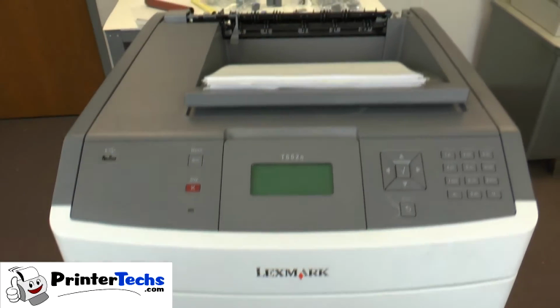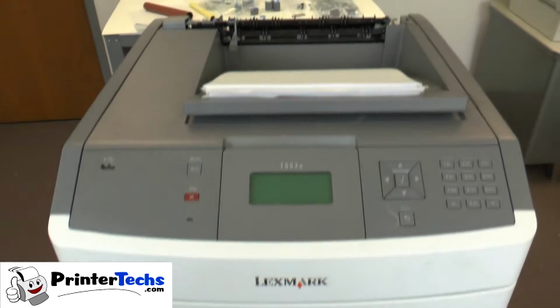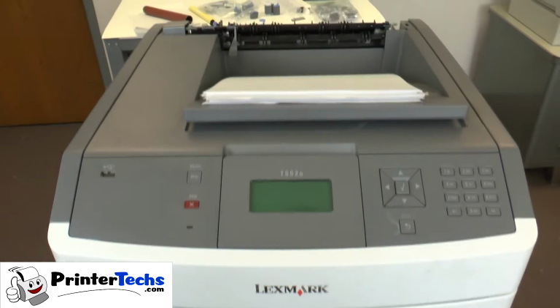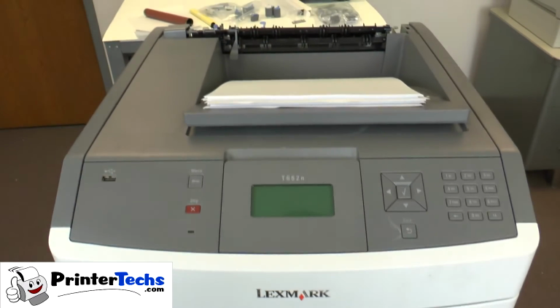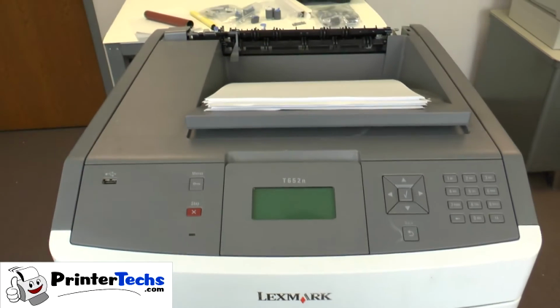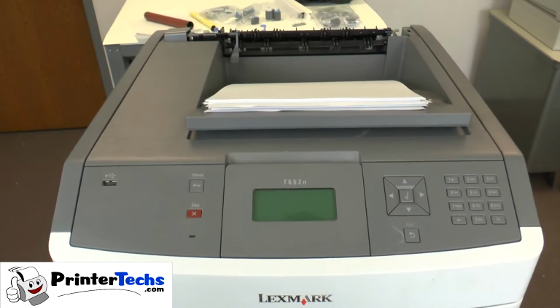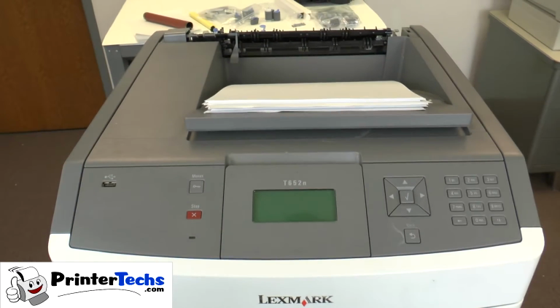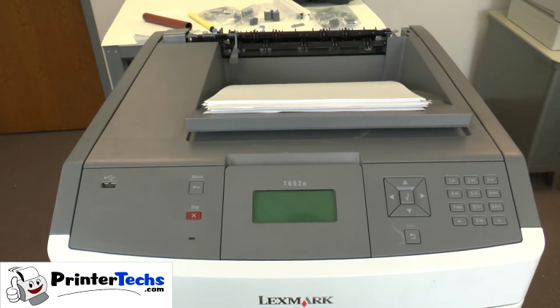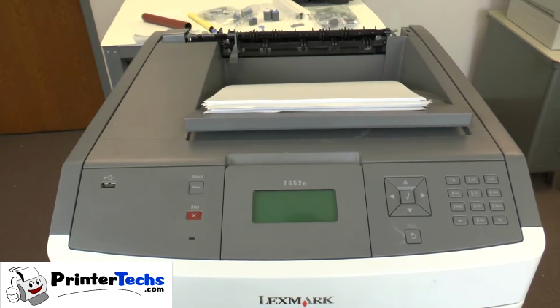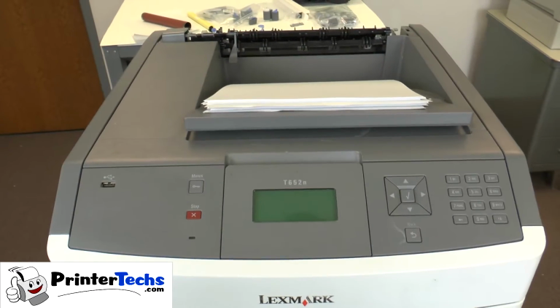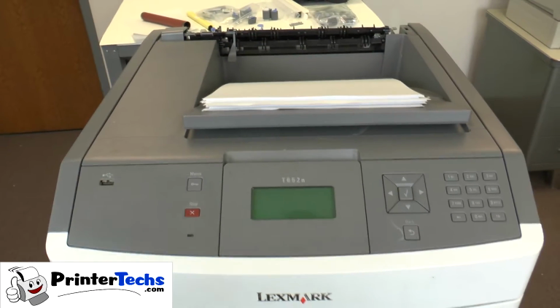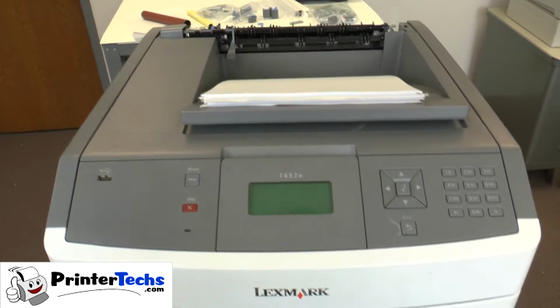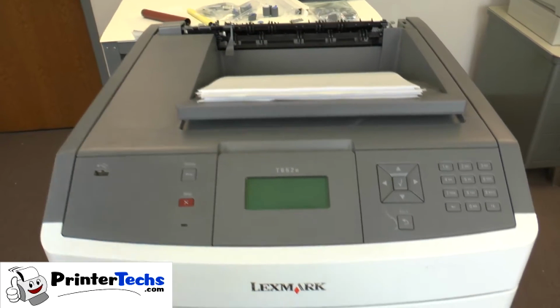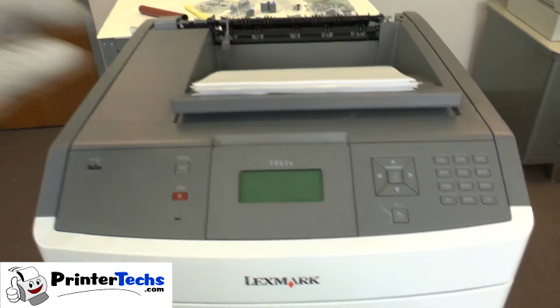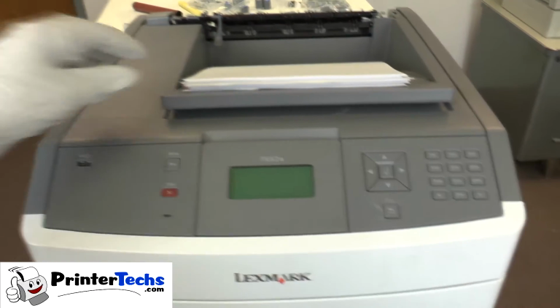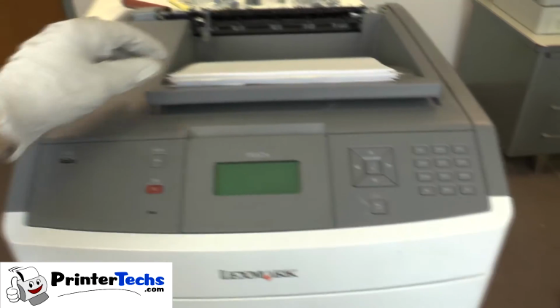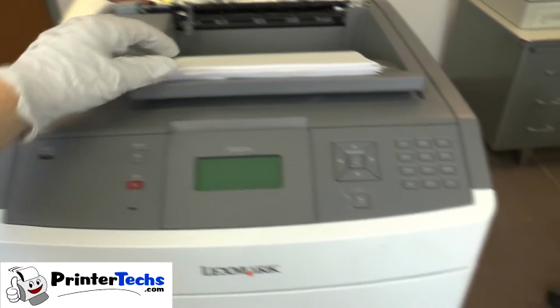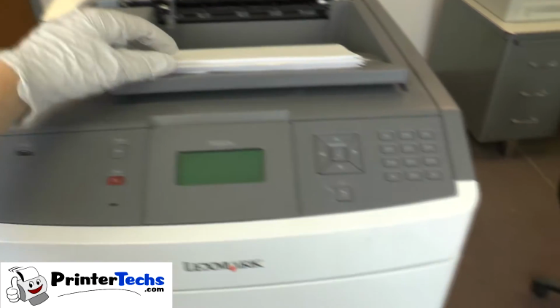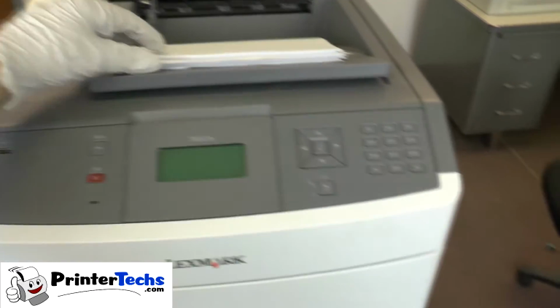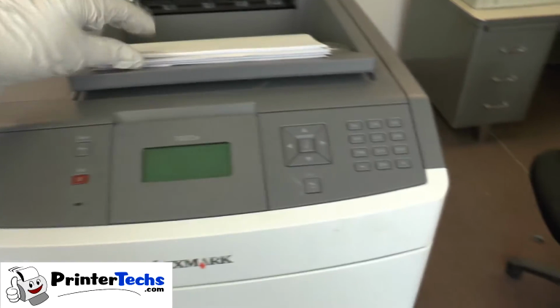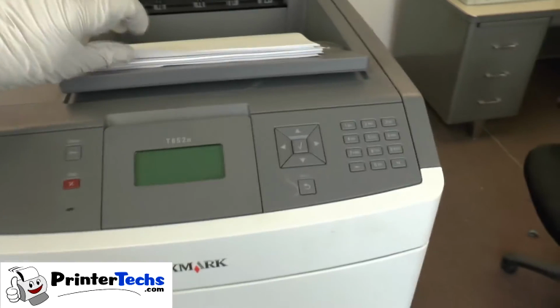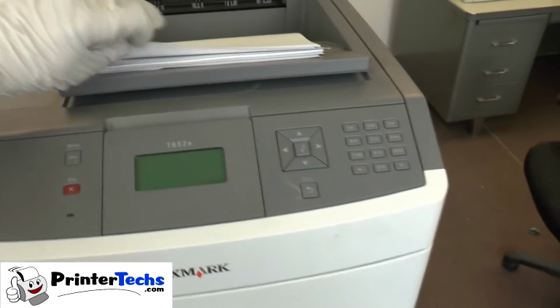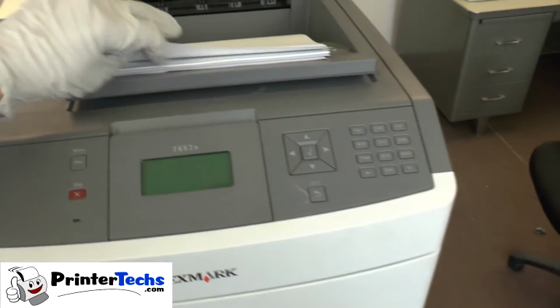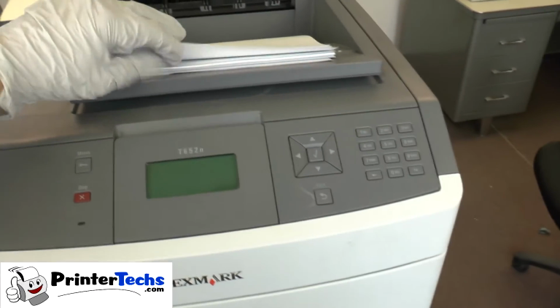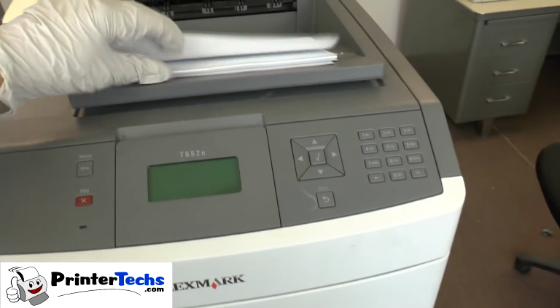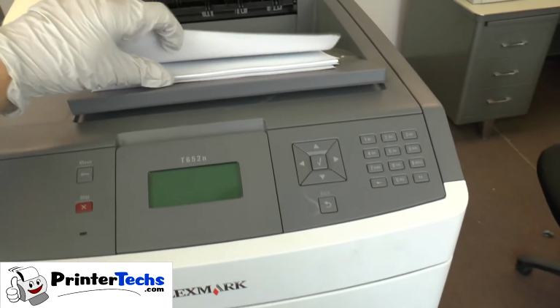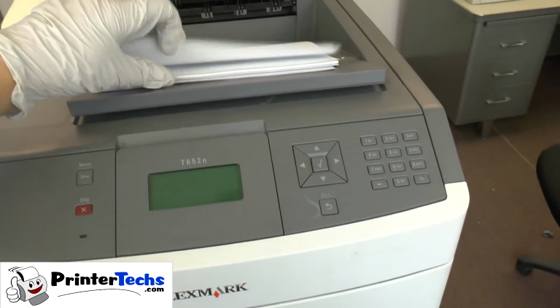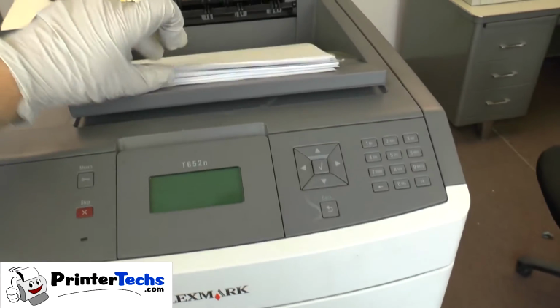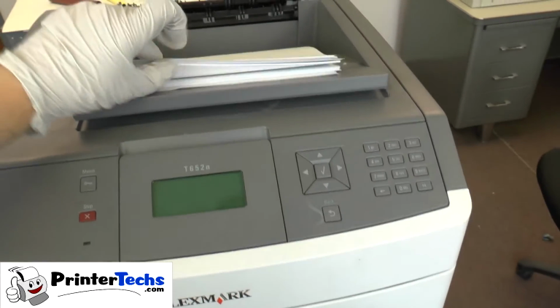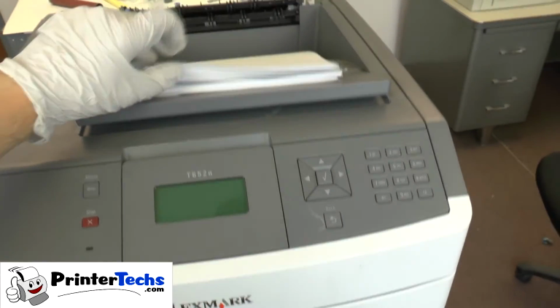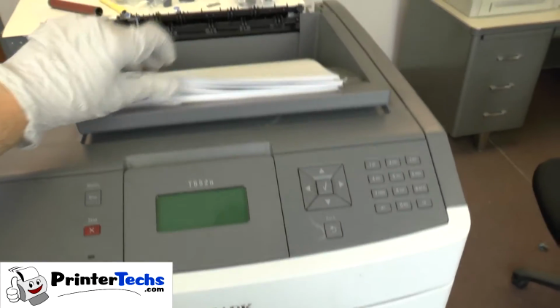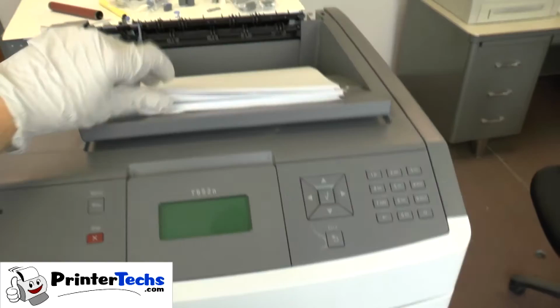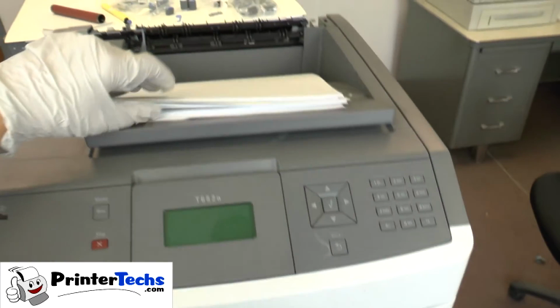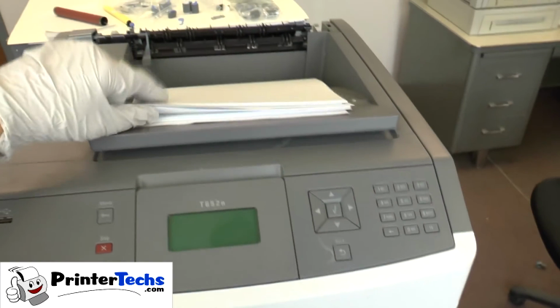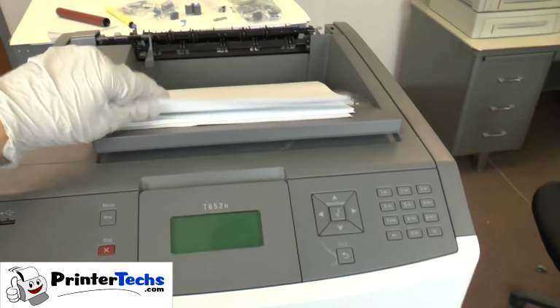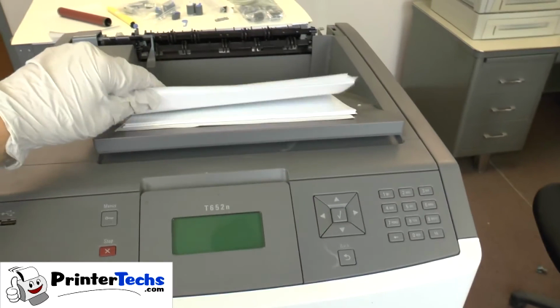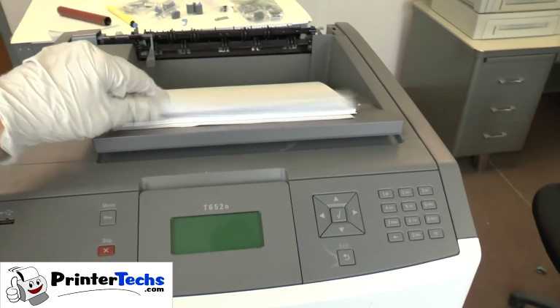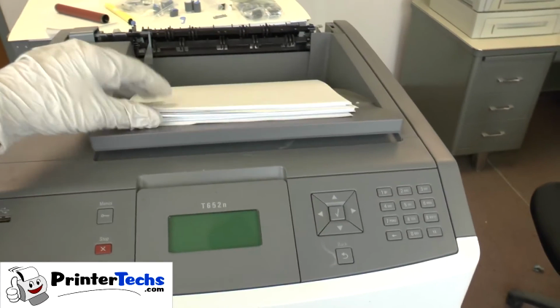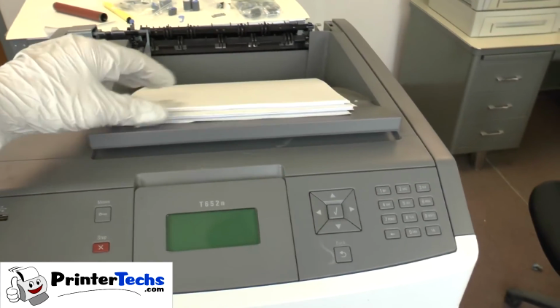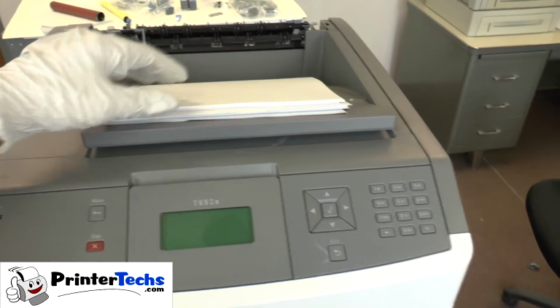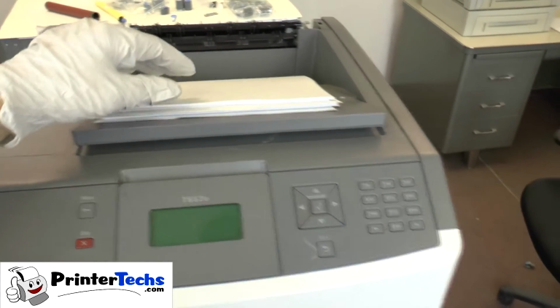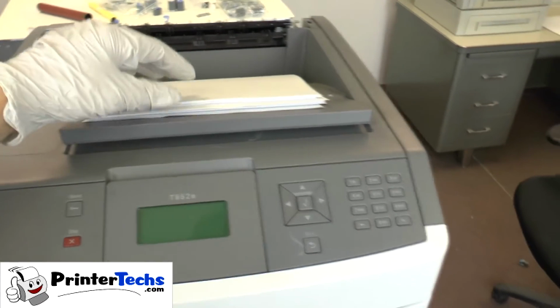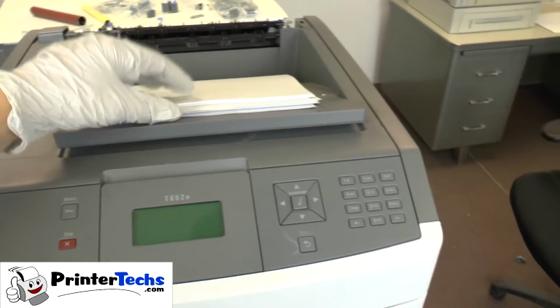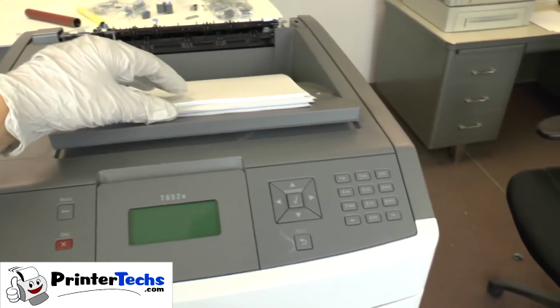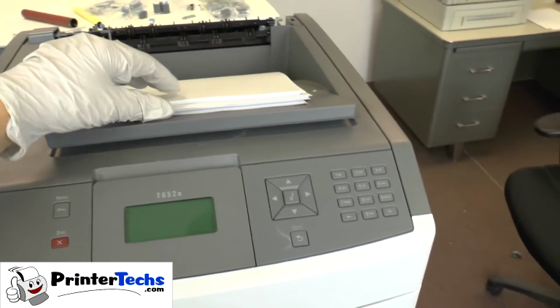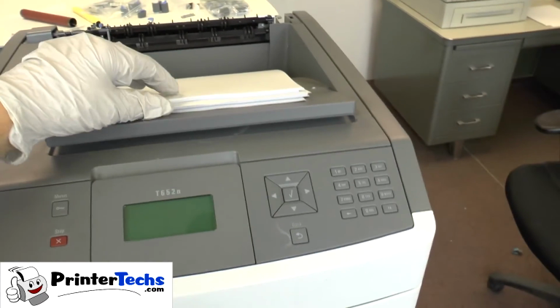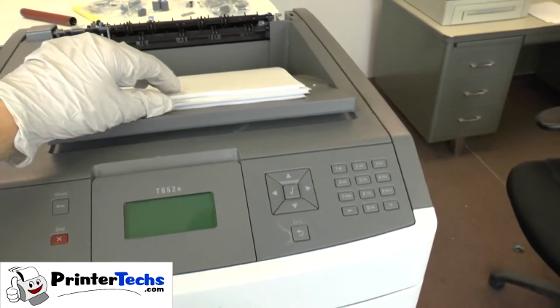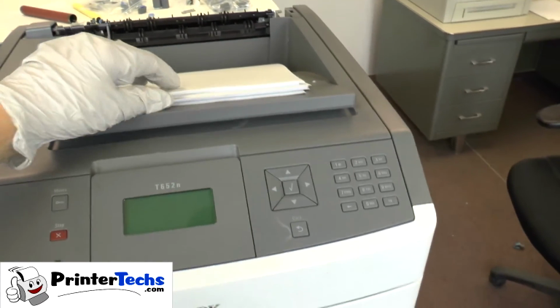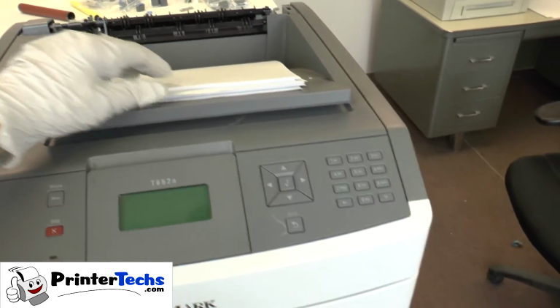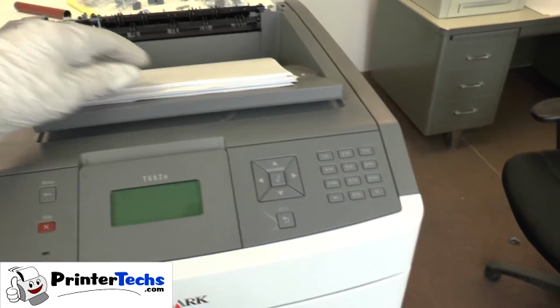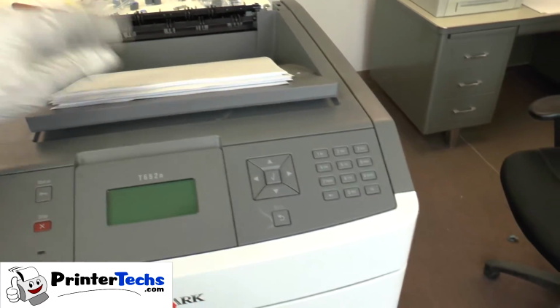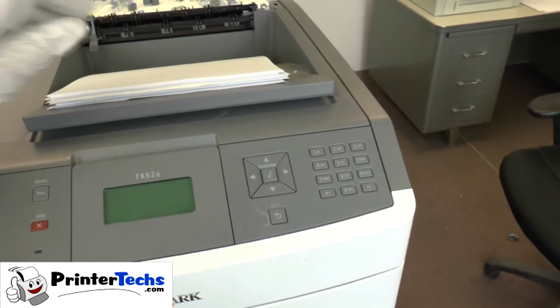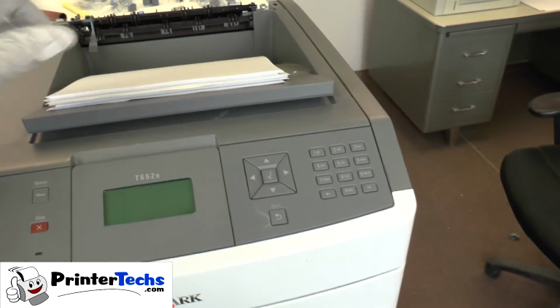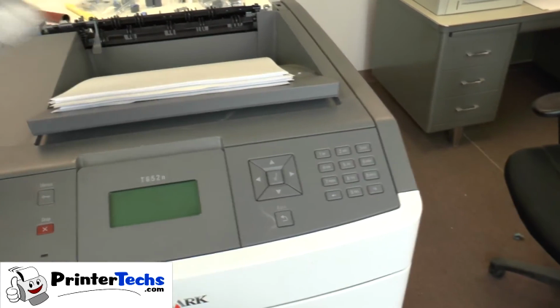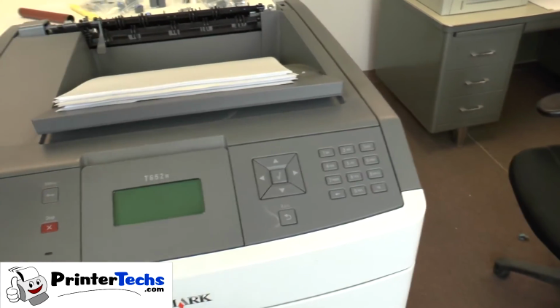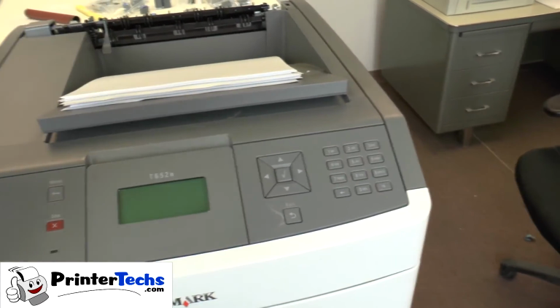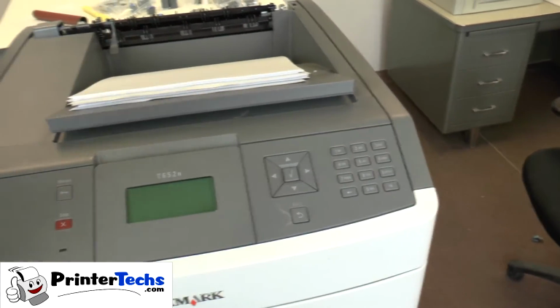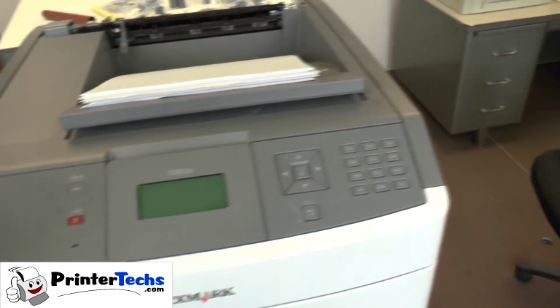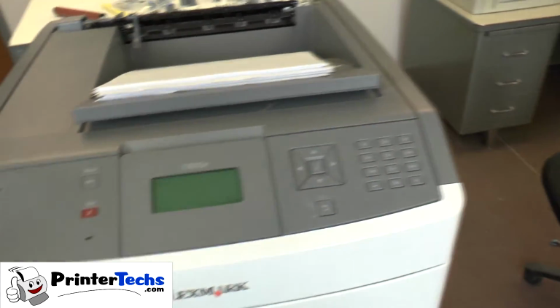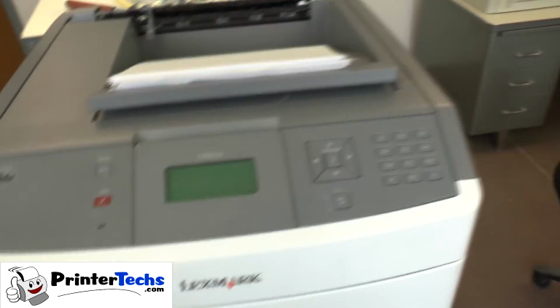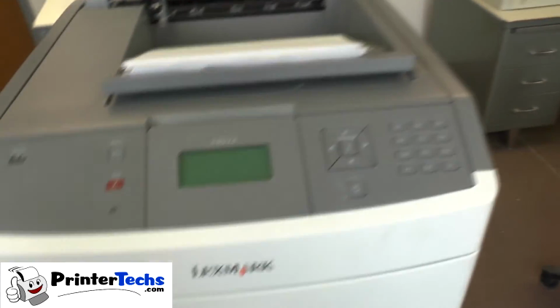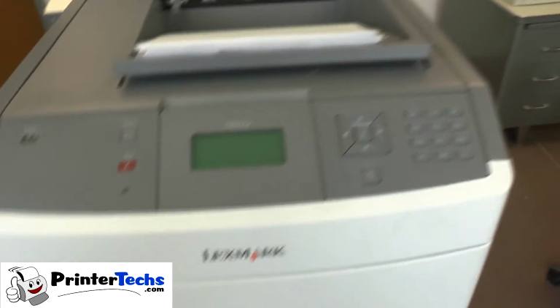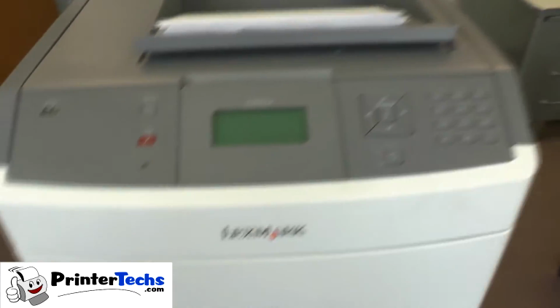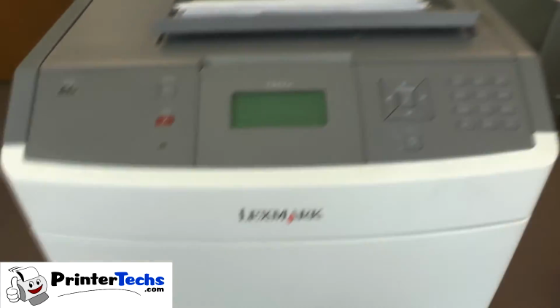The first thing I do is have a small stack of paper up on top of the printer. I'll show you why in a second.